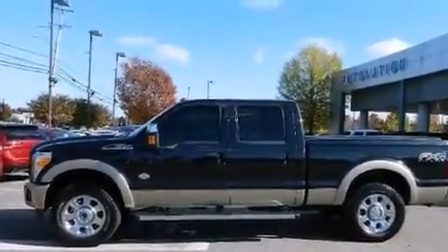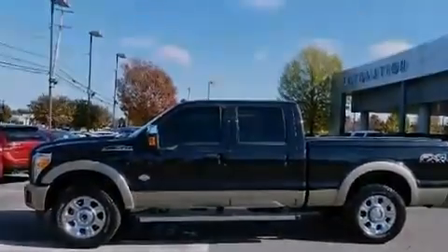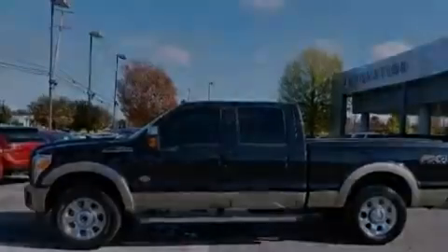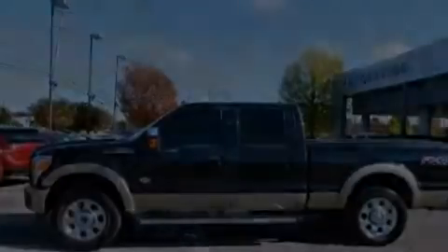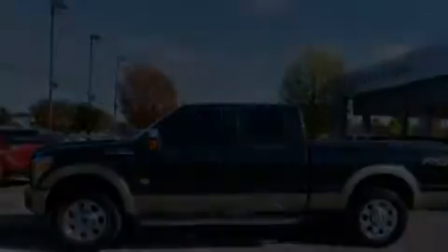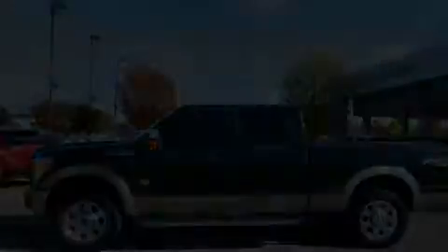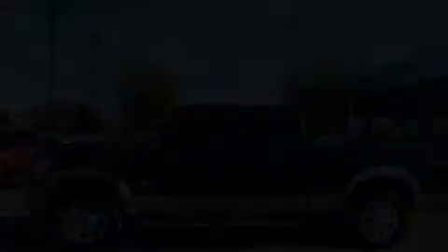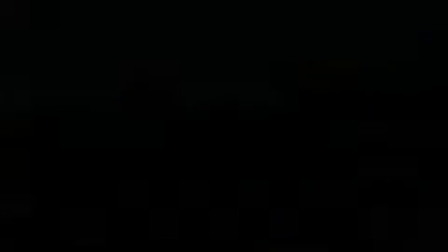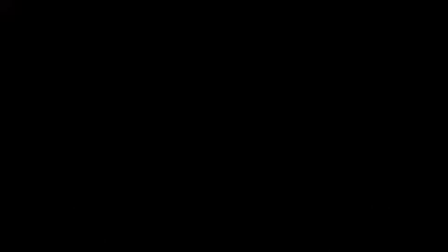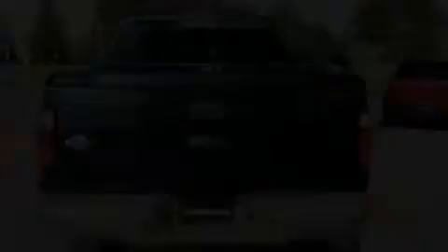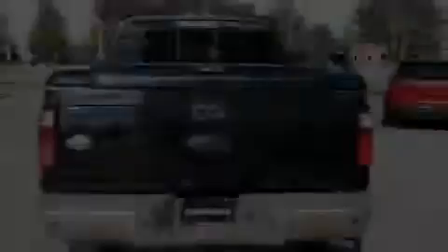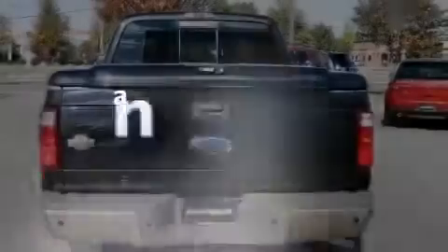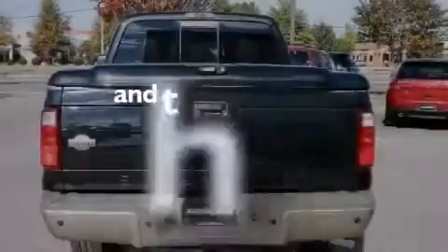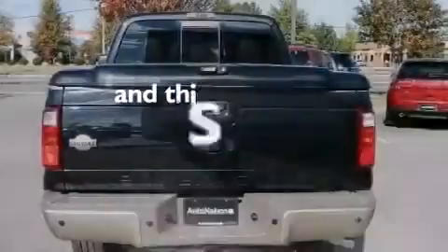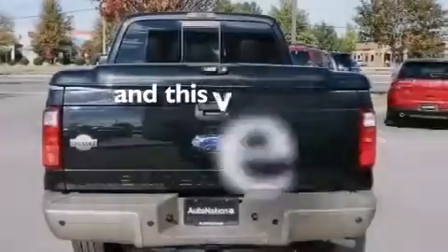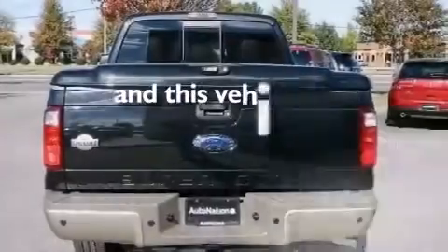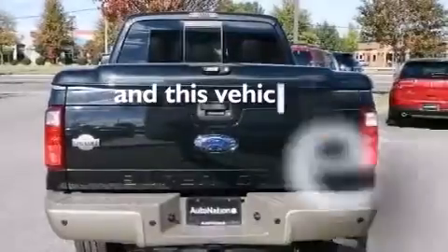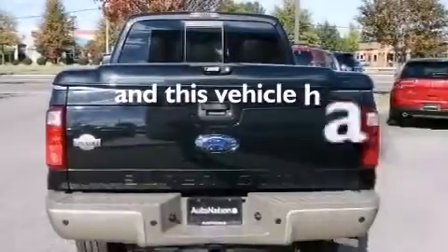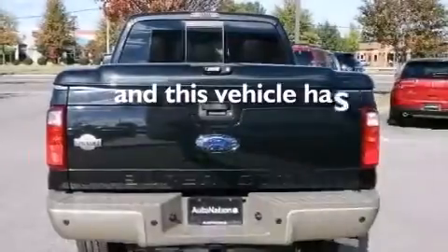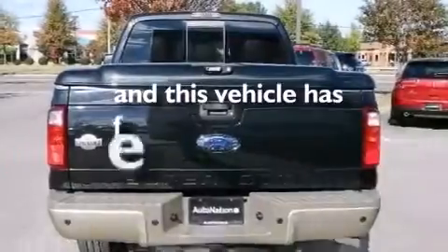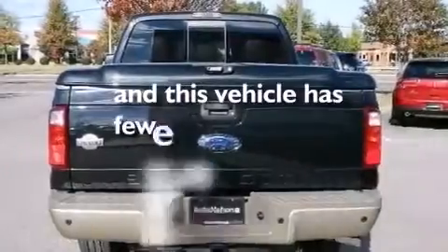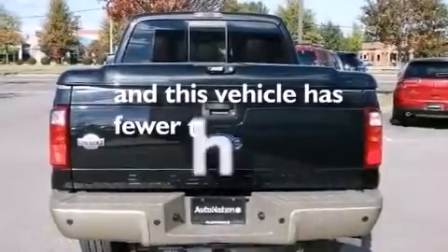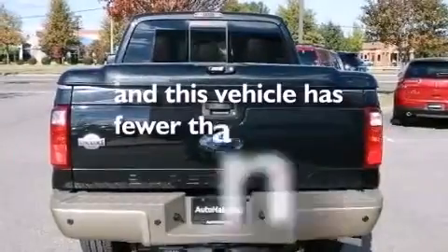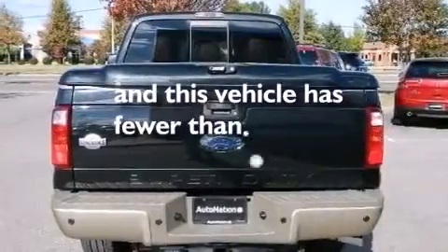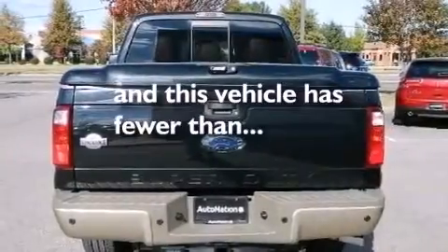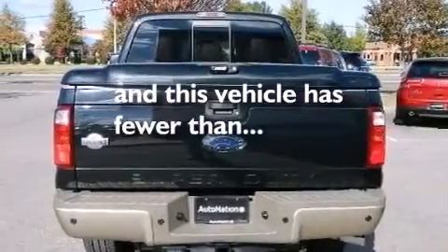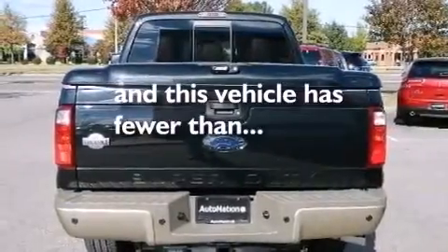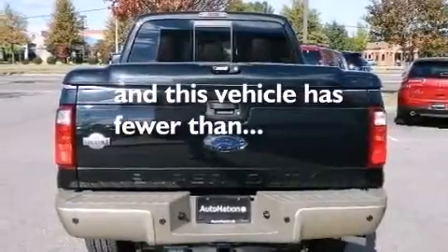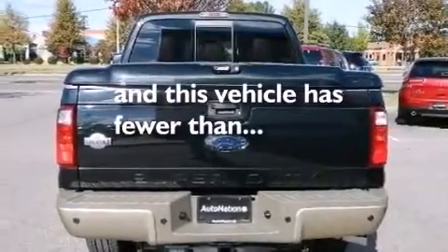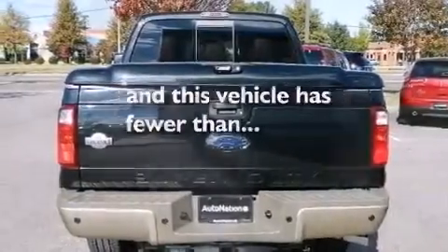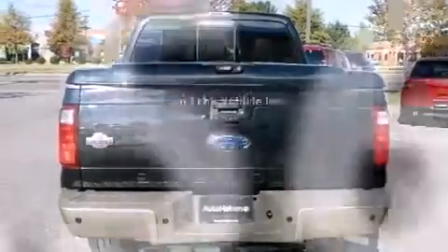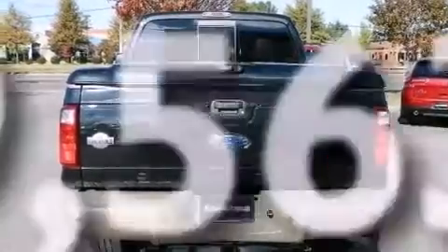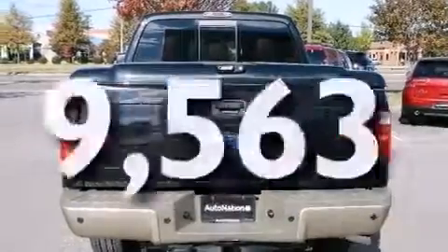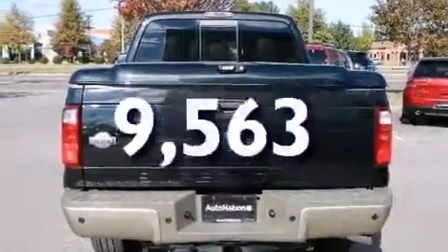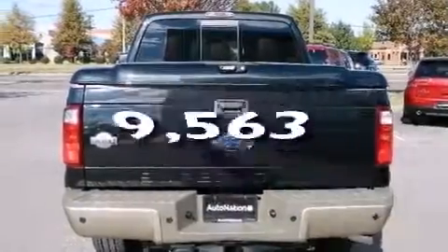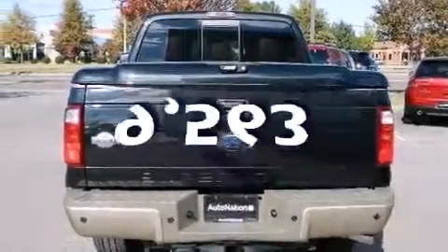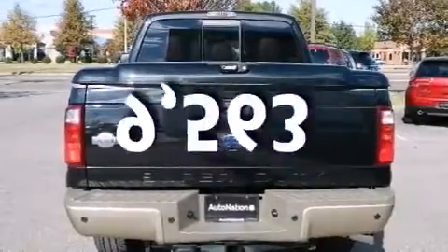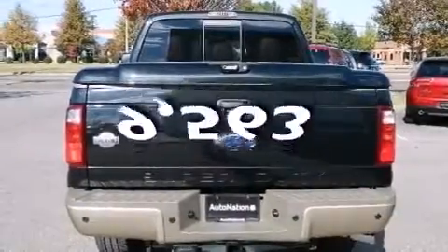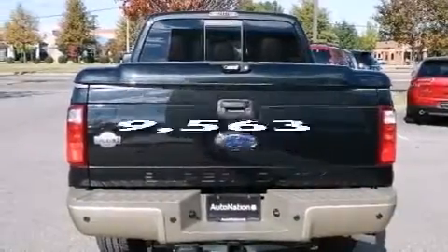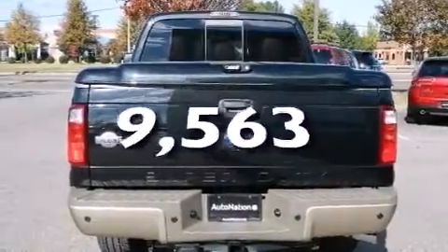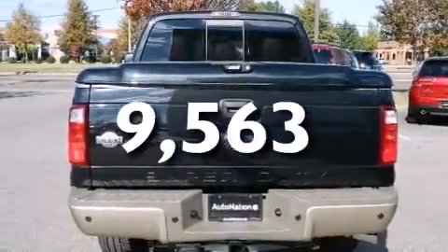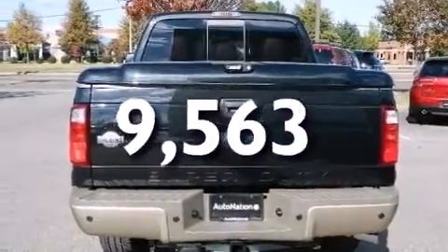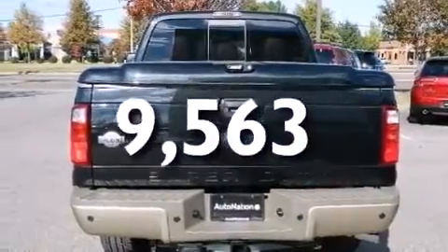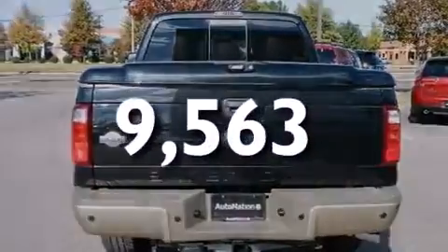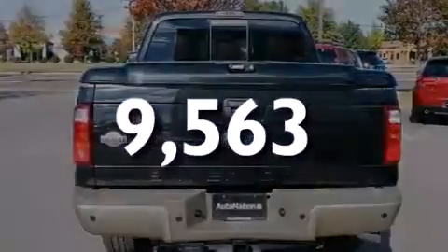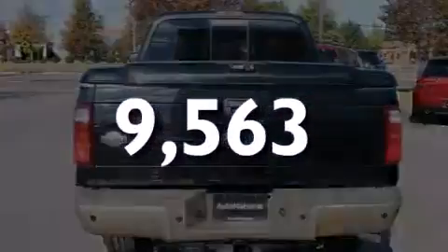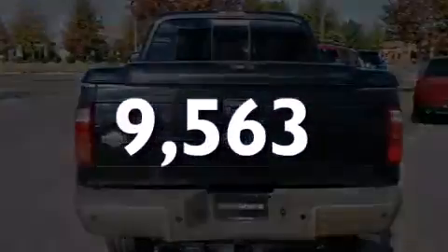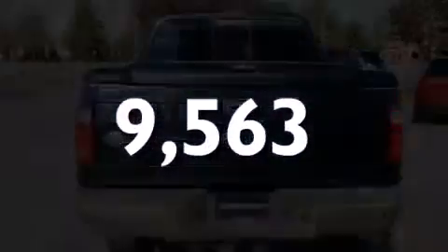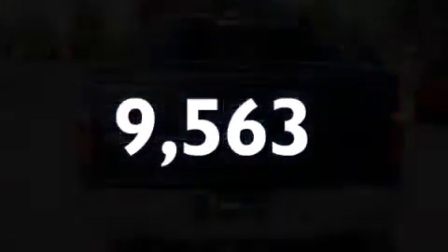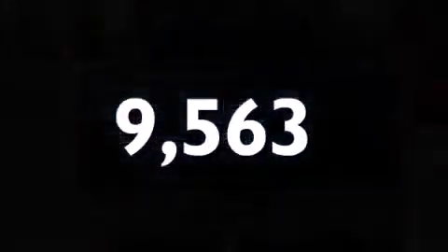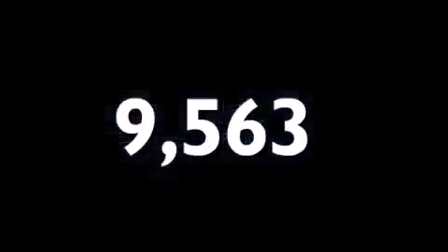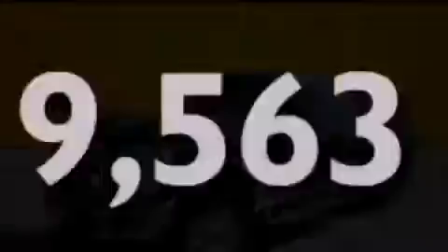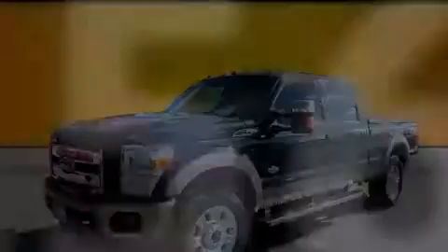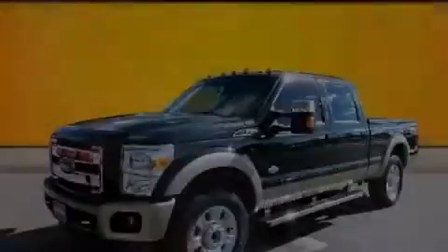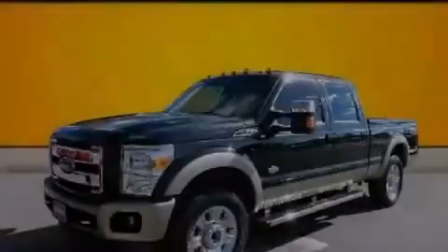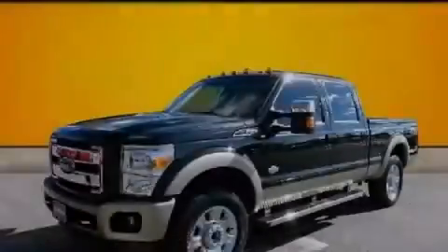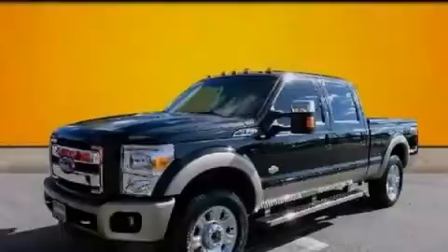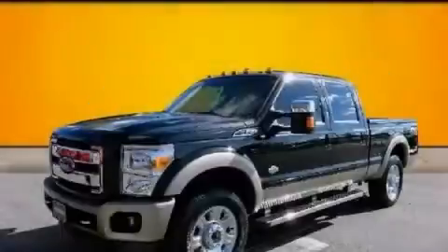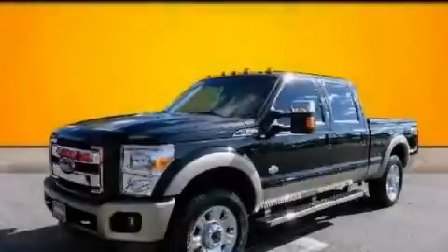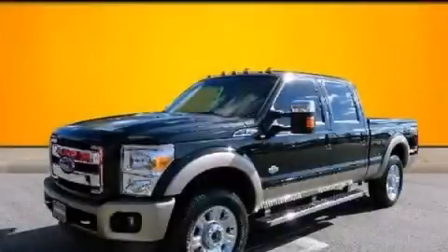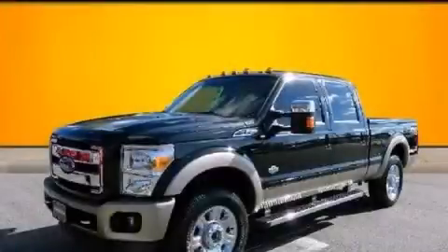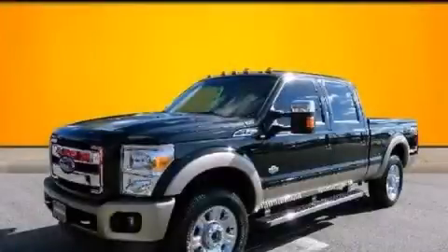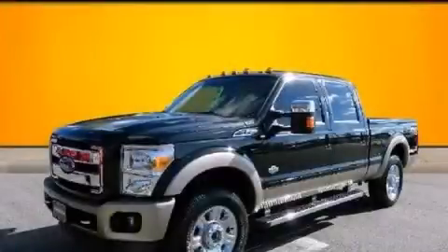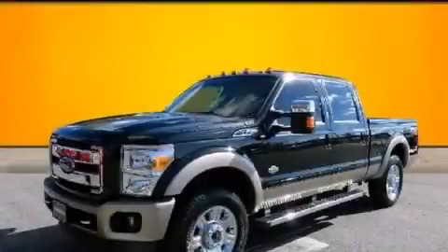This vehicle has less than 10,000 miles. Contact us today to arrange your test drive.